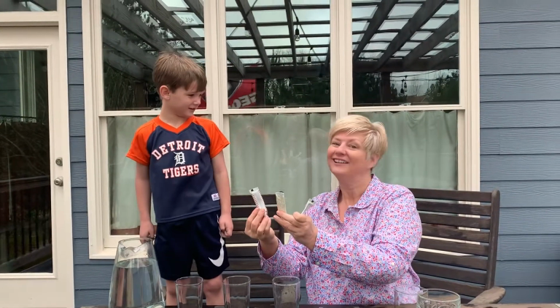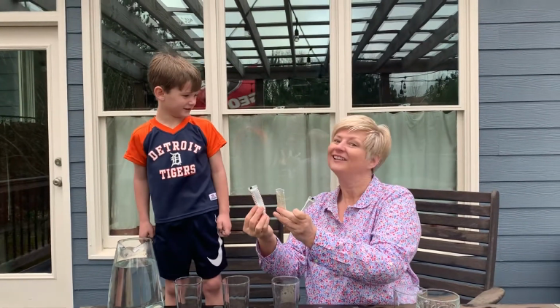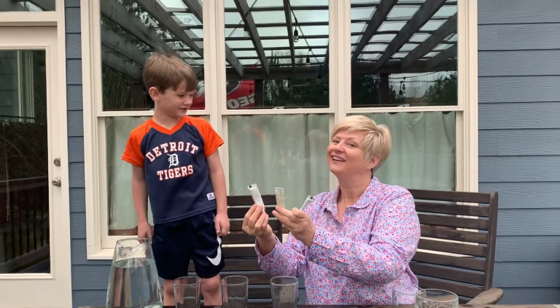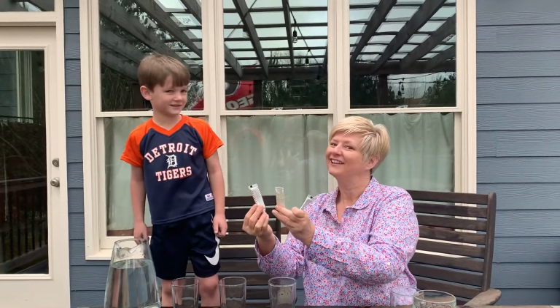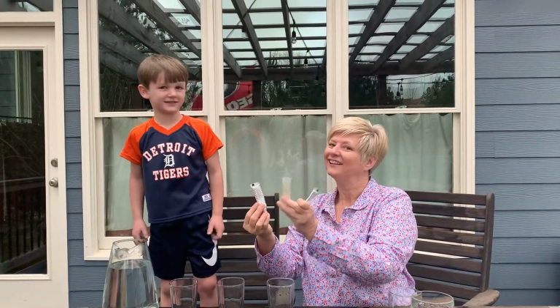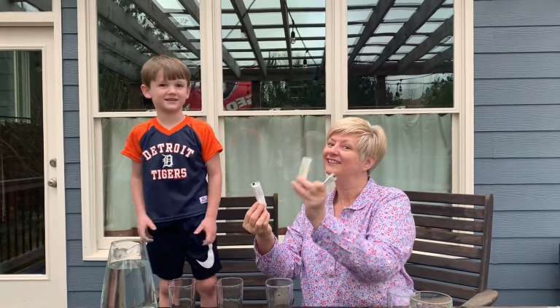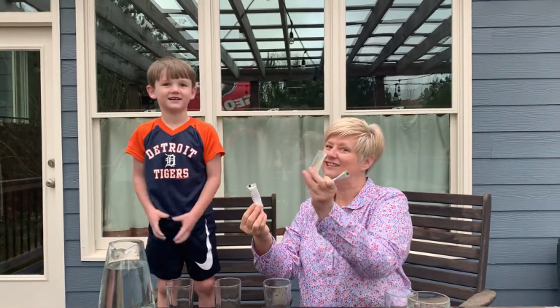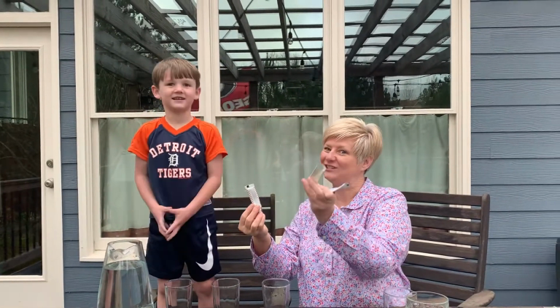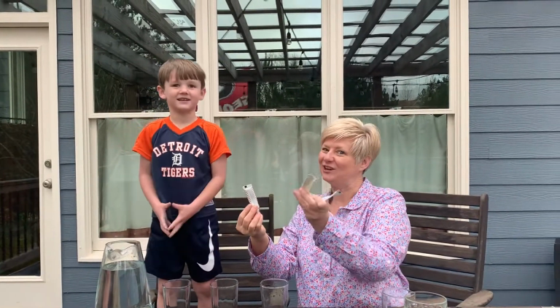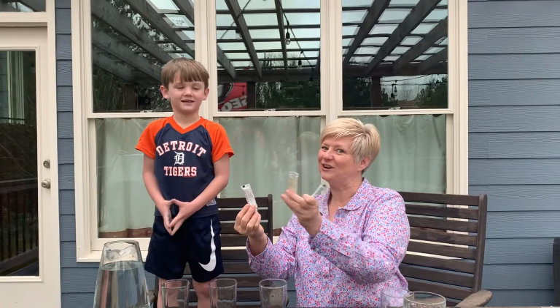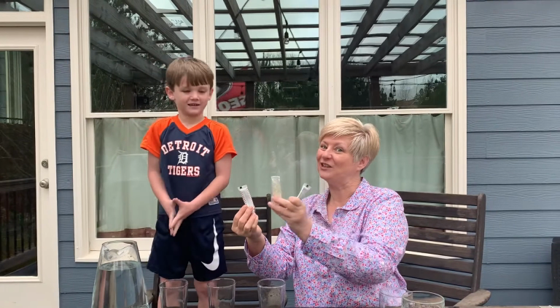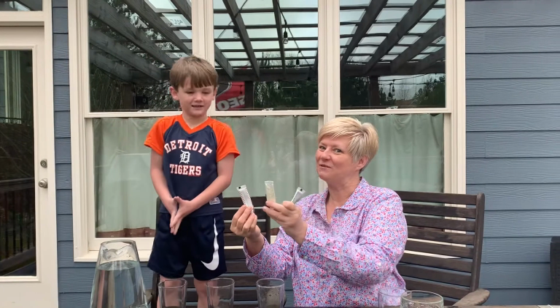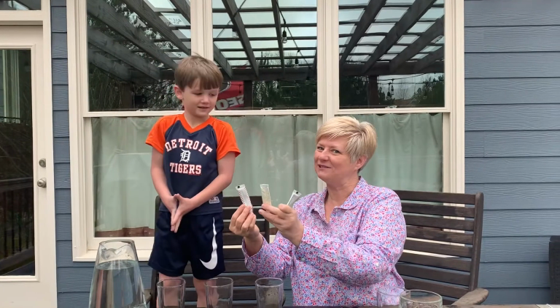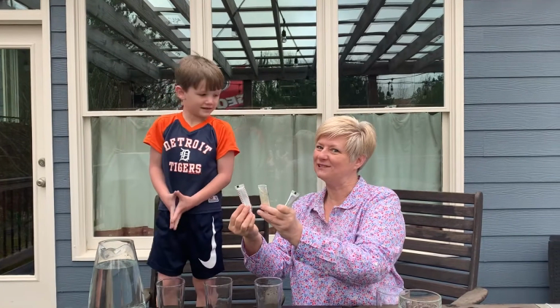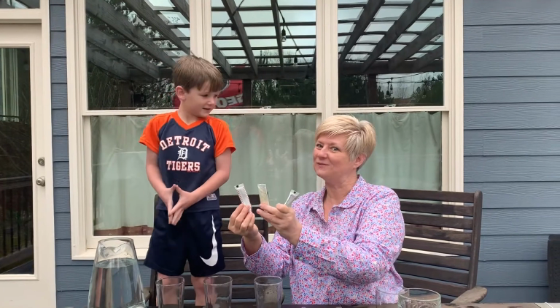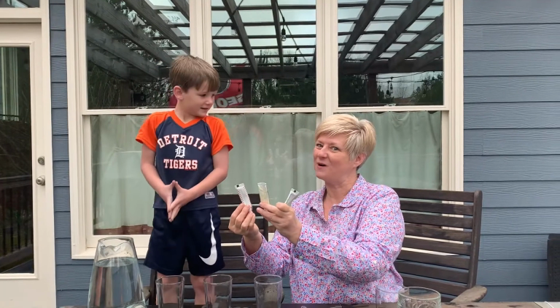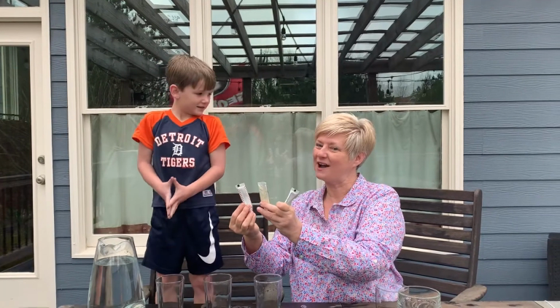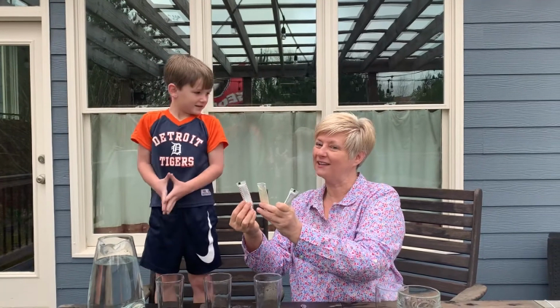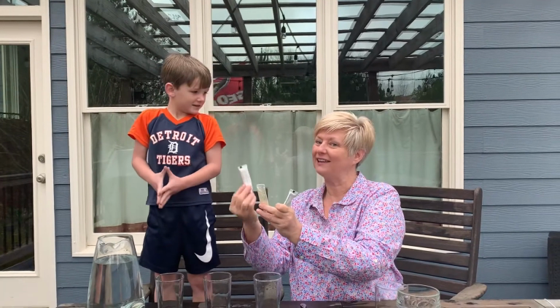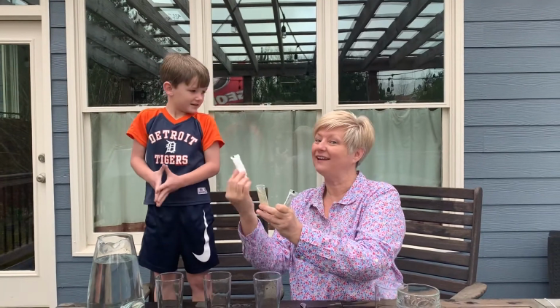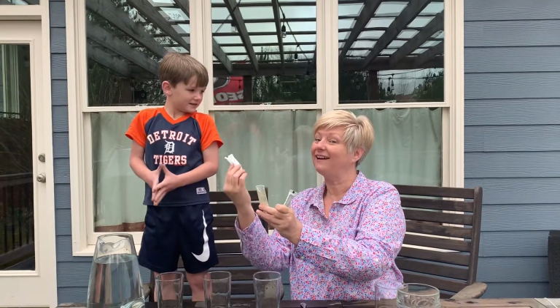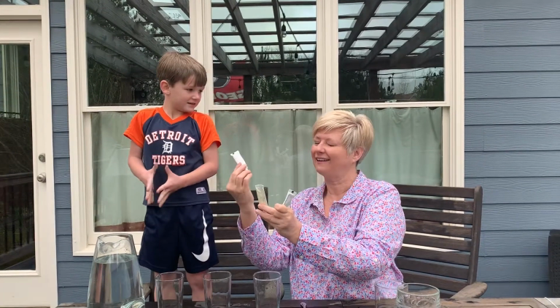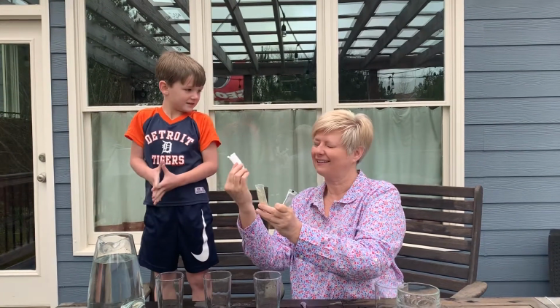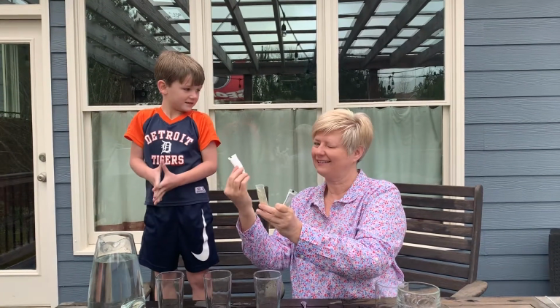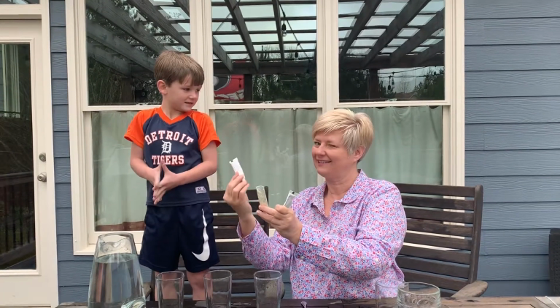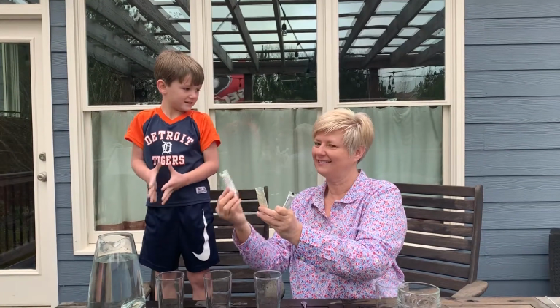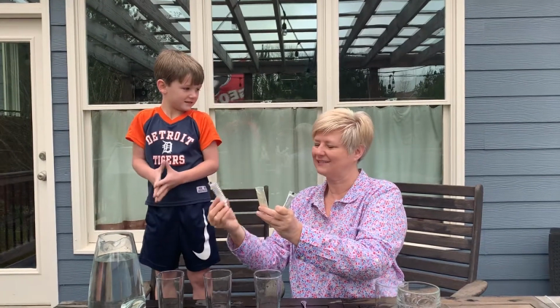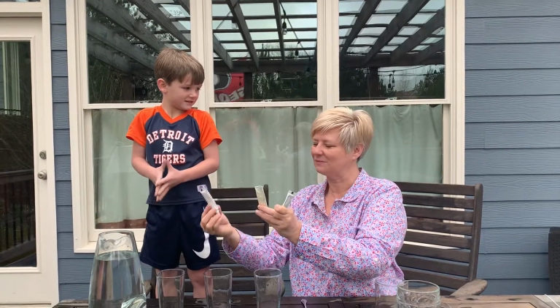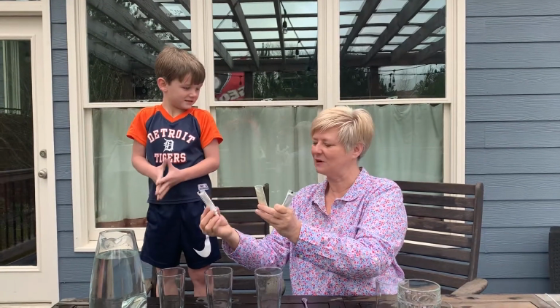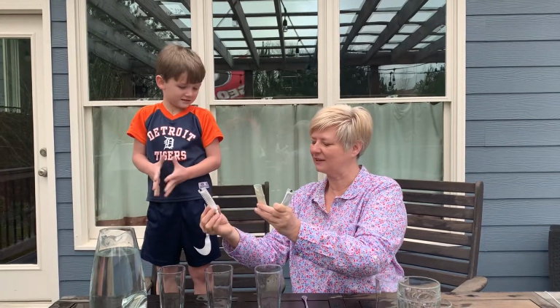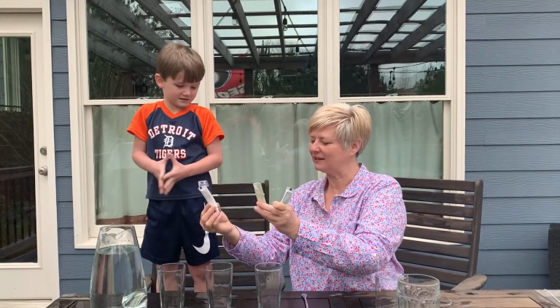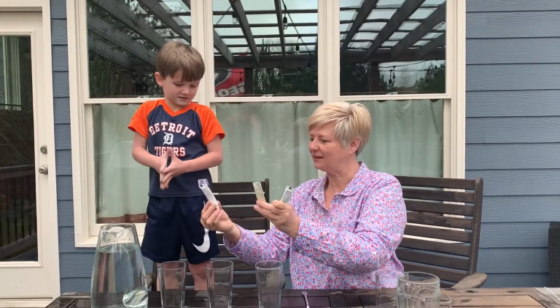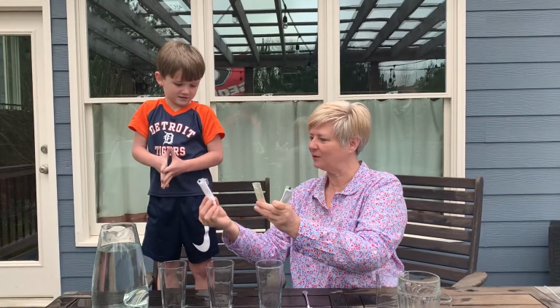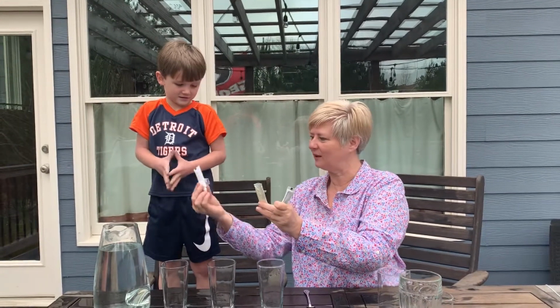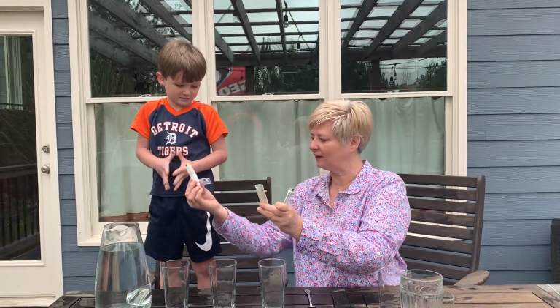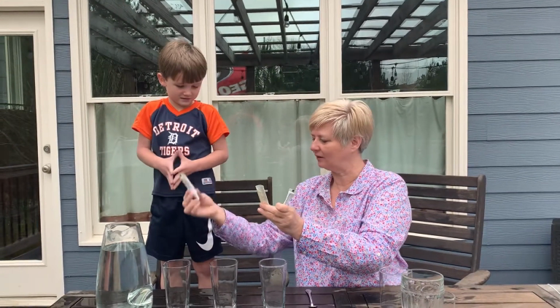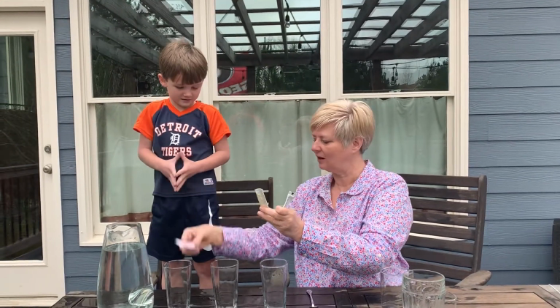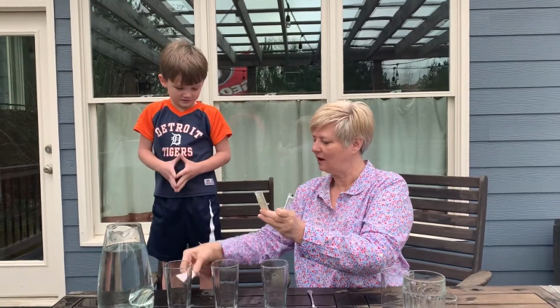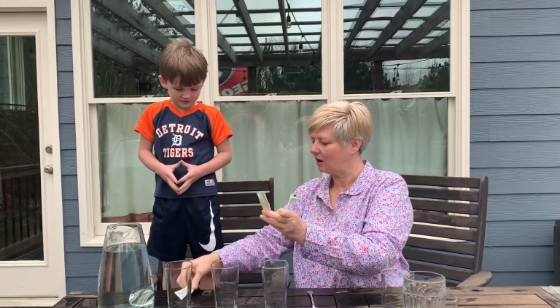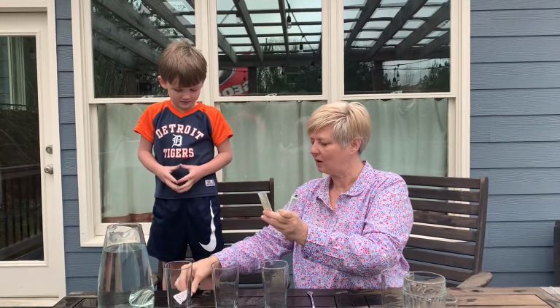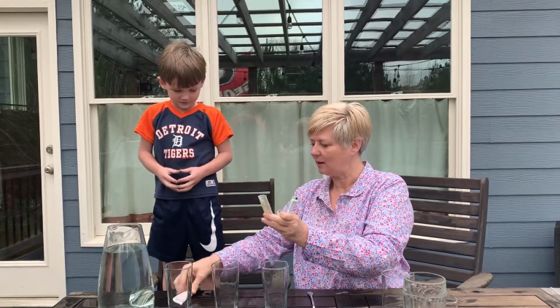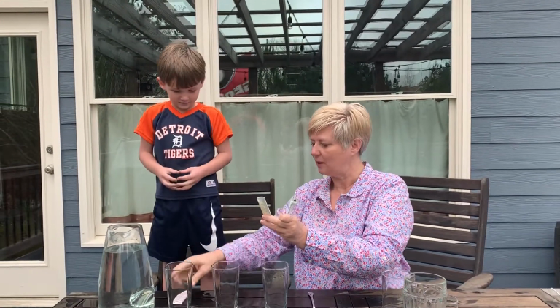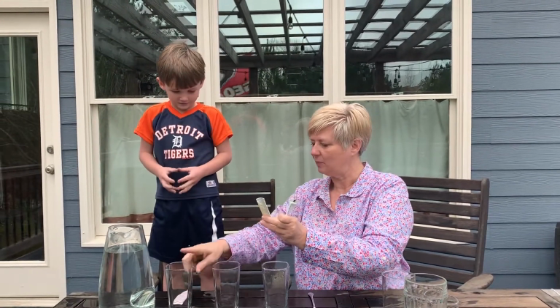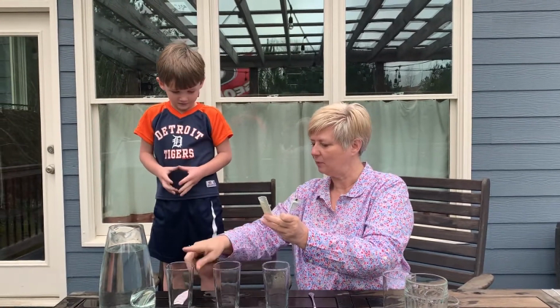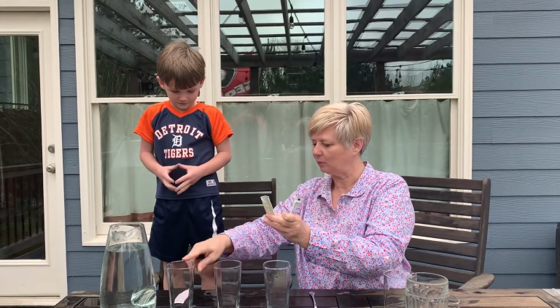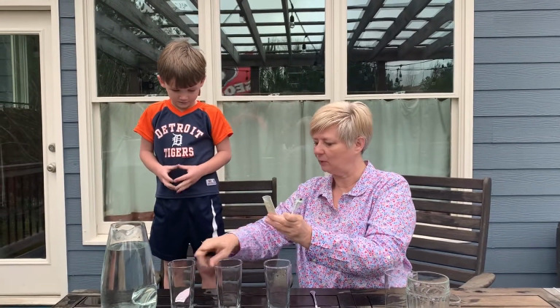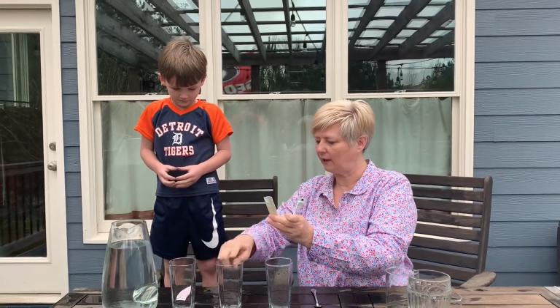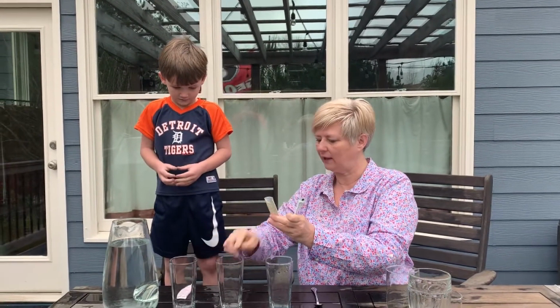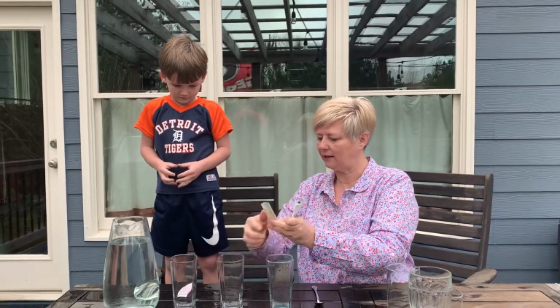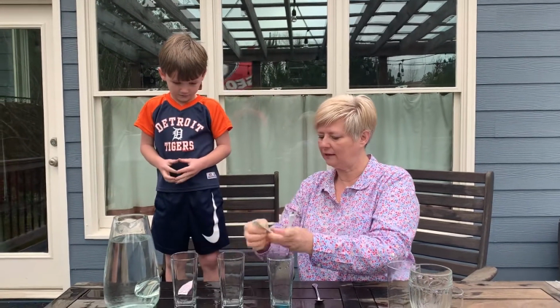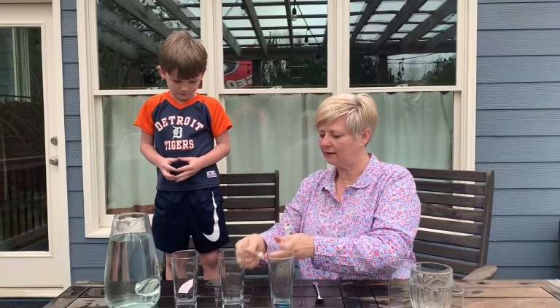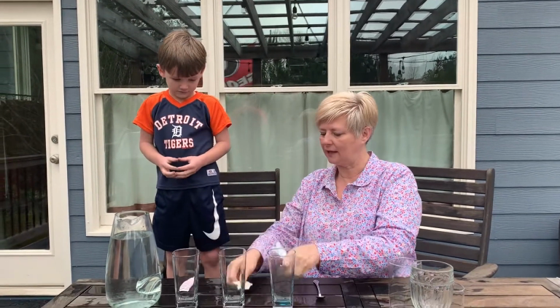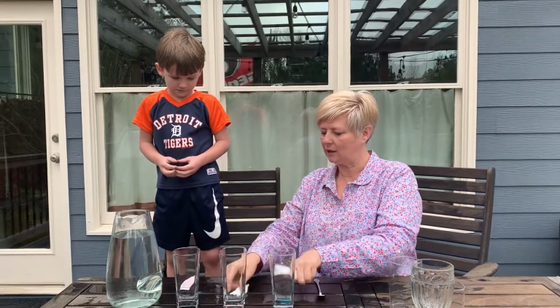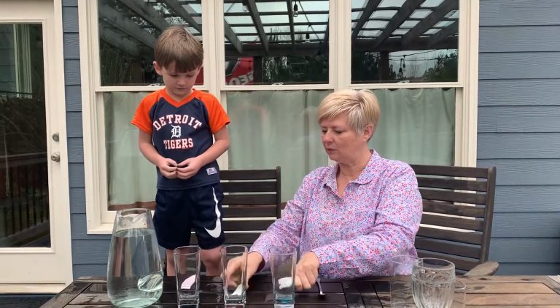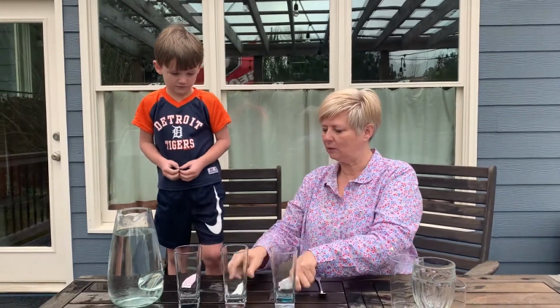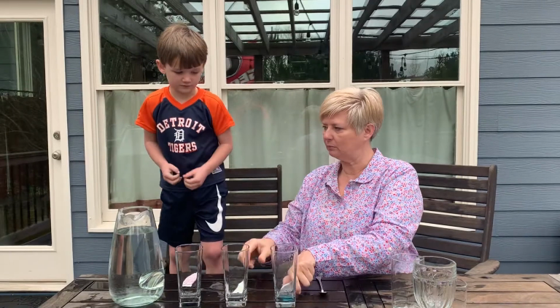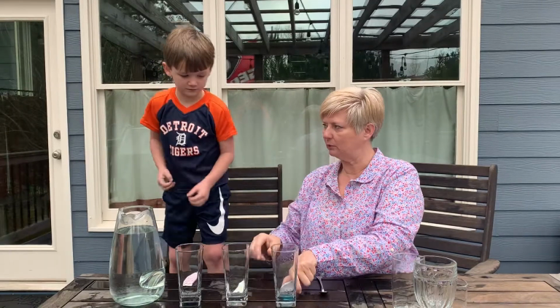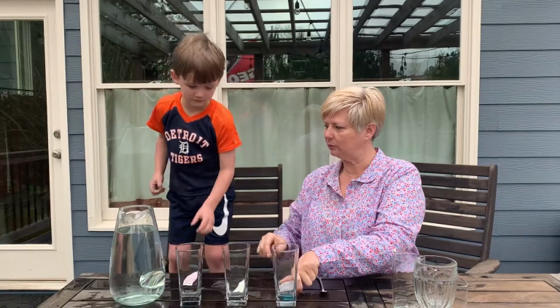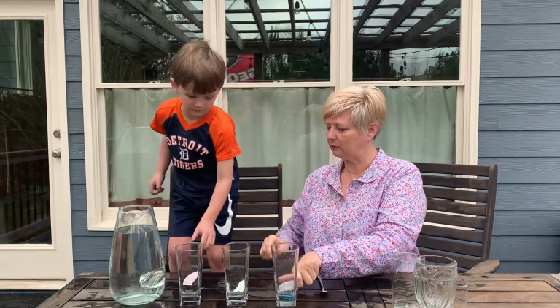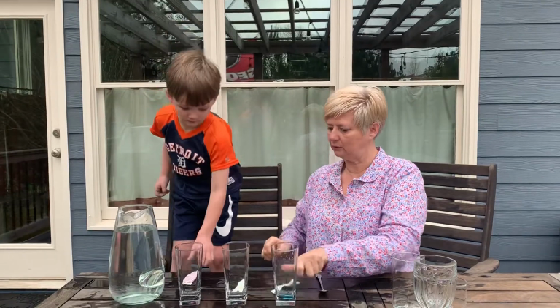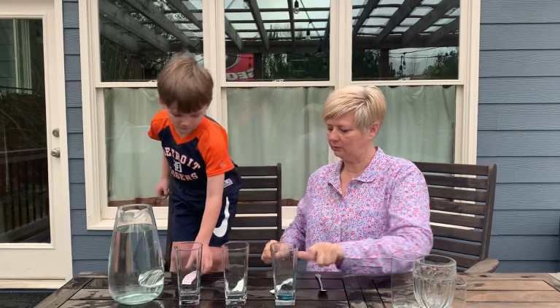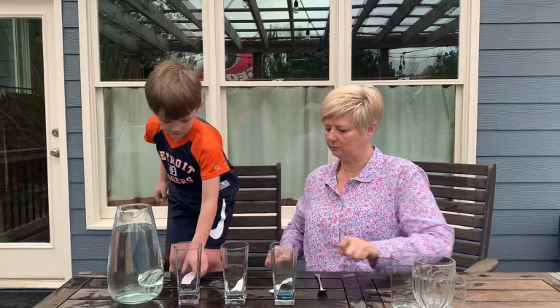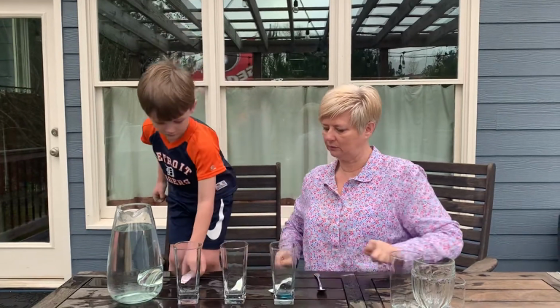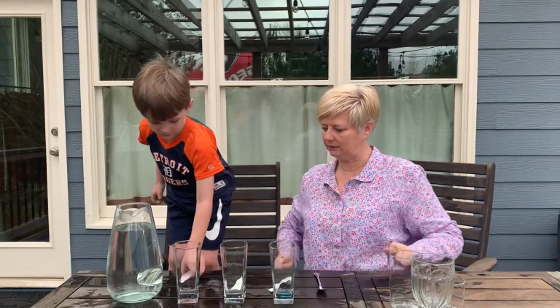Nice. Did you hear that, Mrs. Wiley? Smart kiddo here. Alright, put red, yellow, and blue, please.